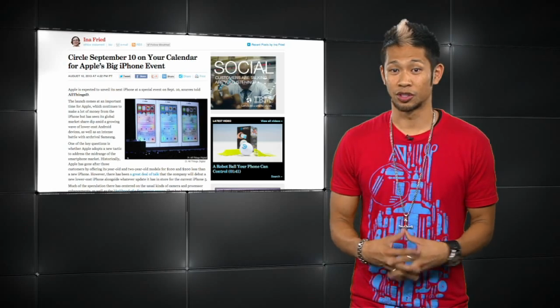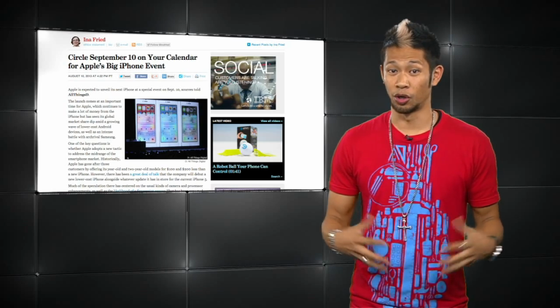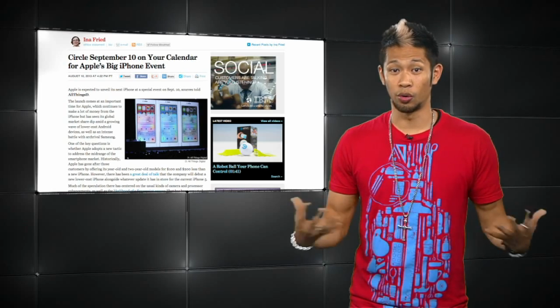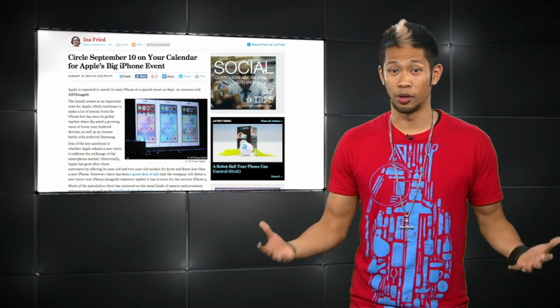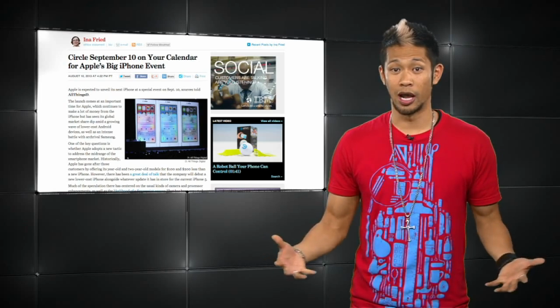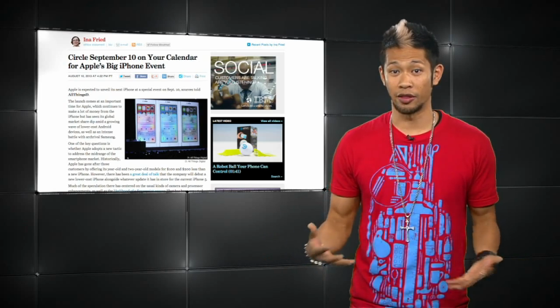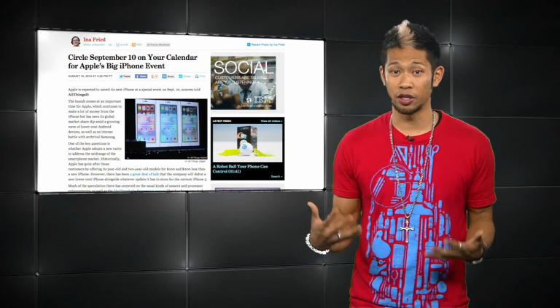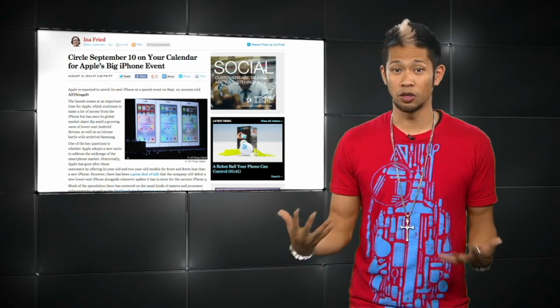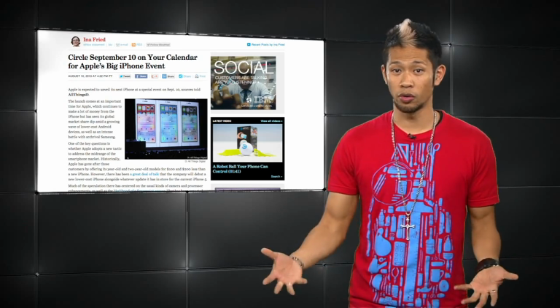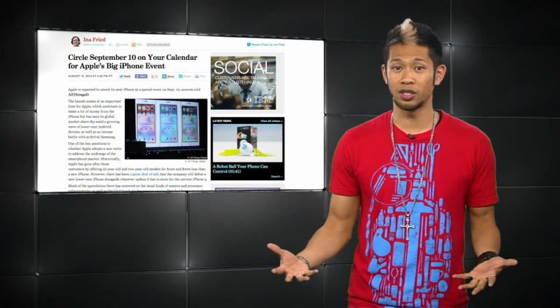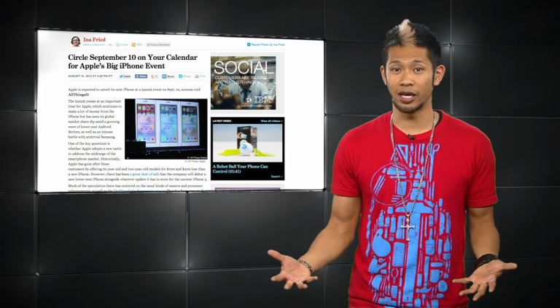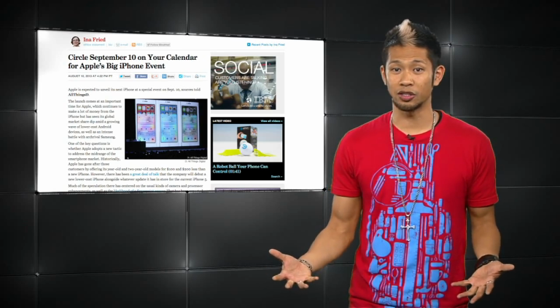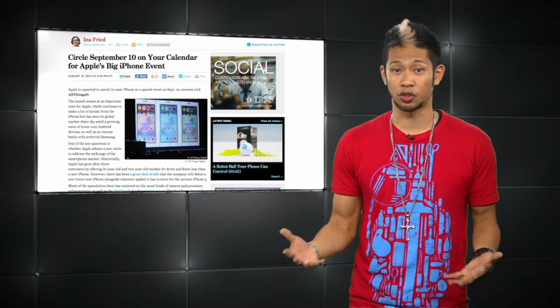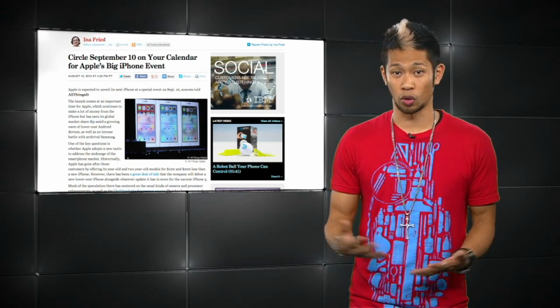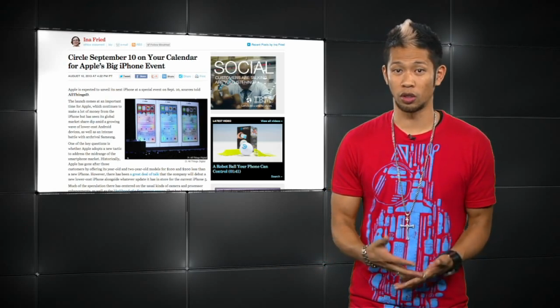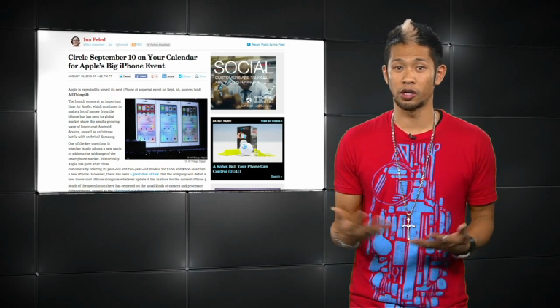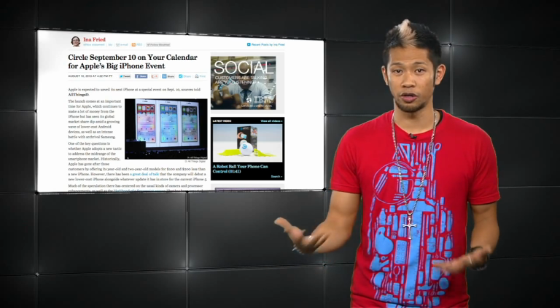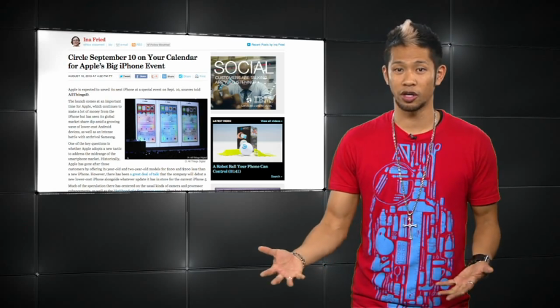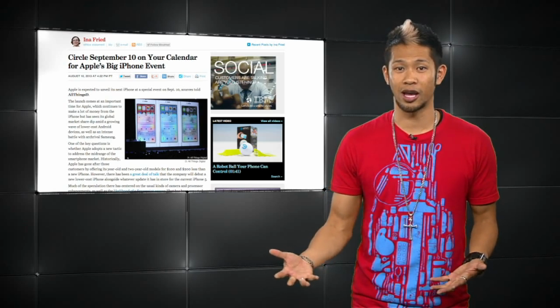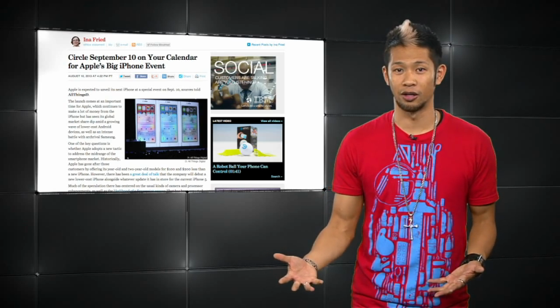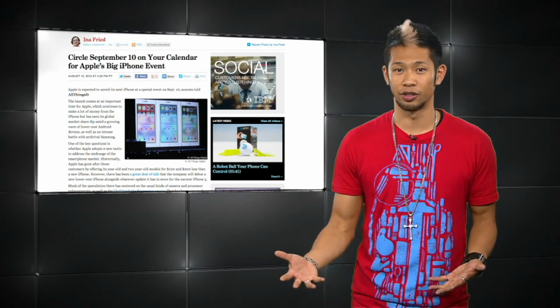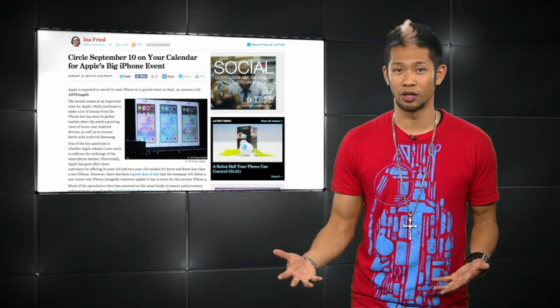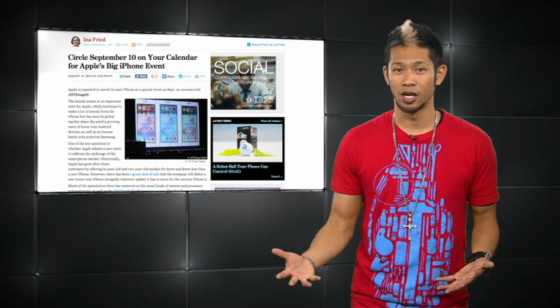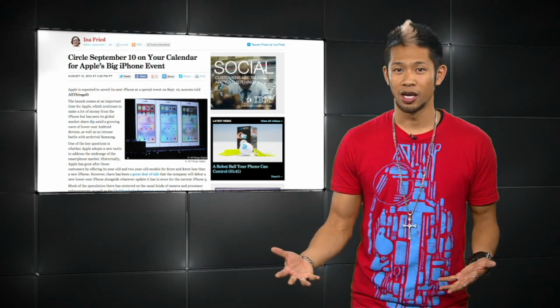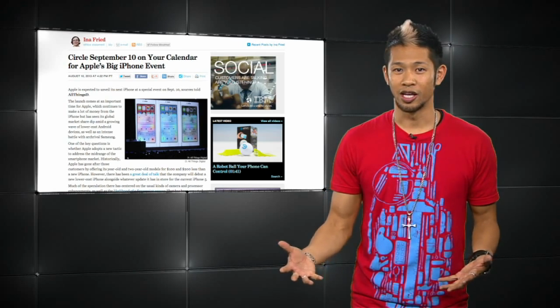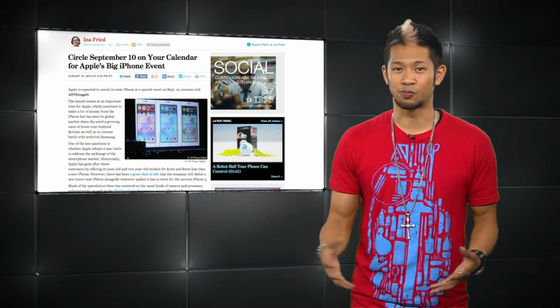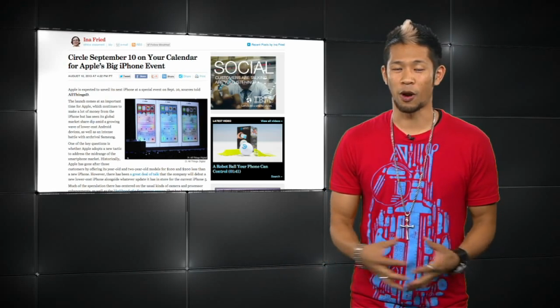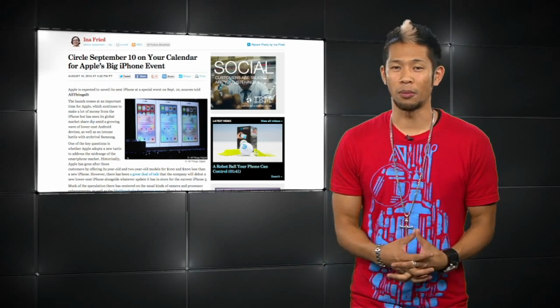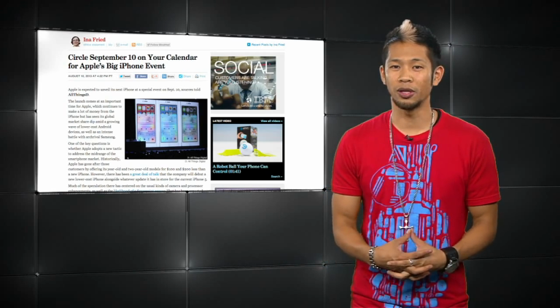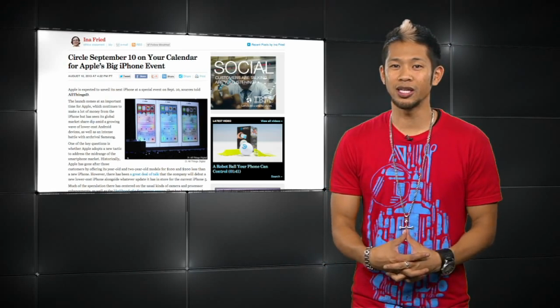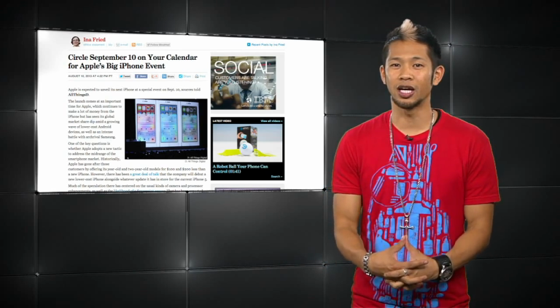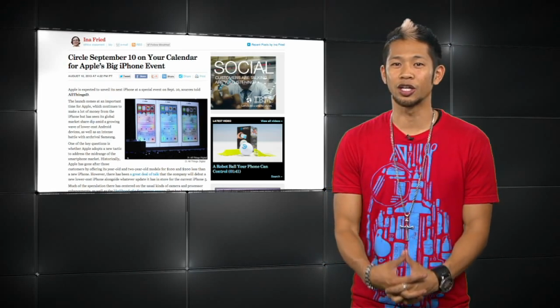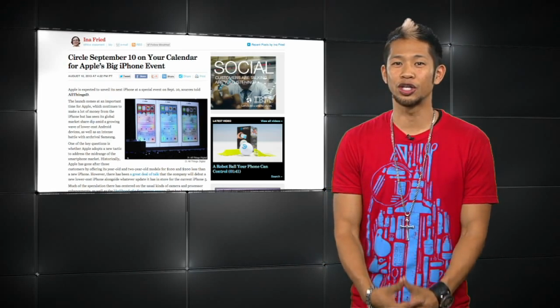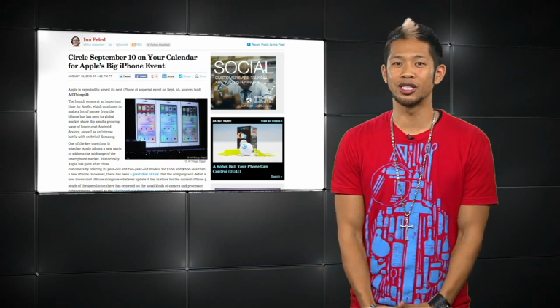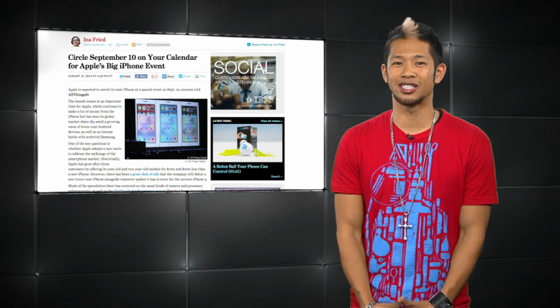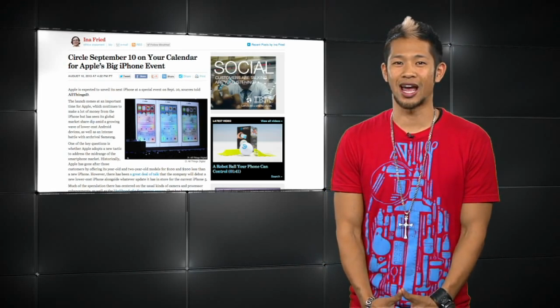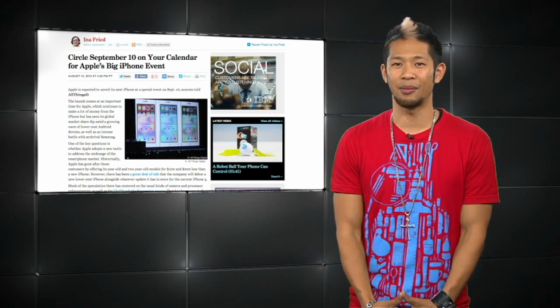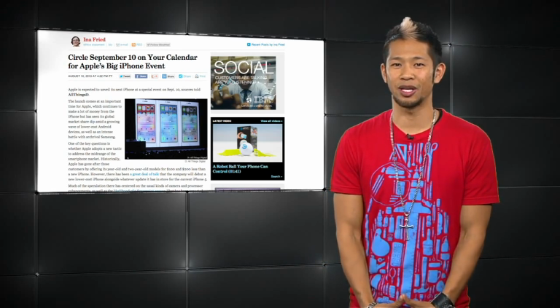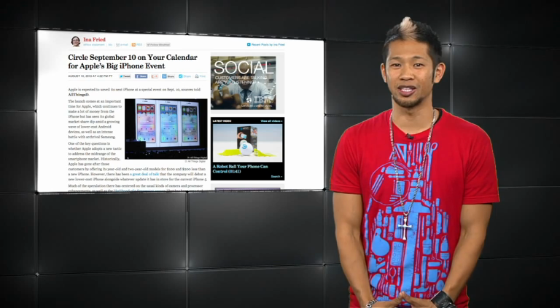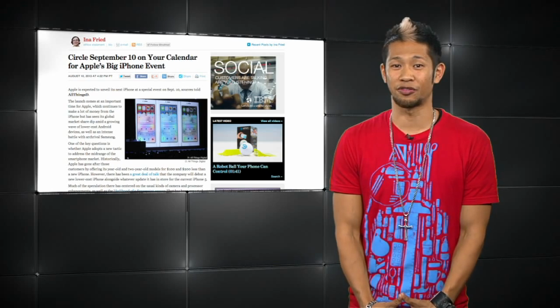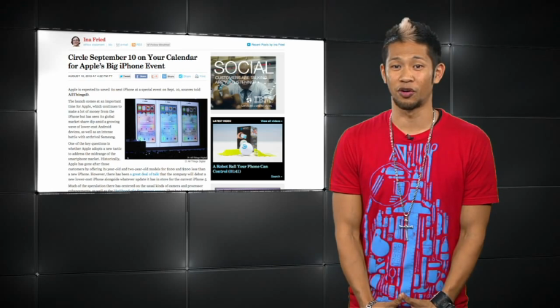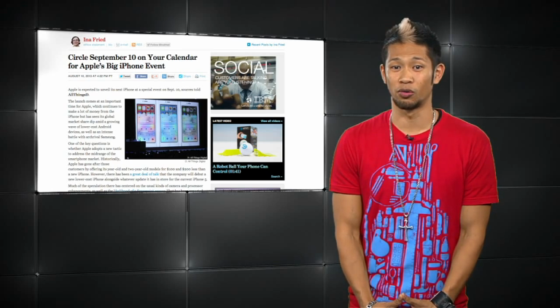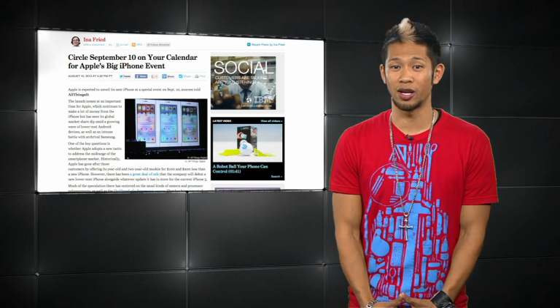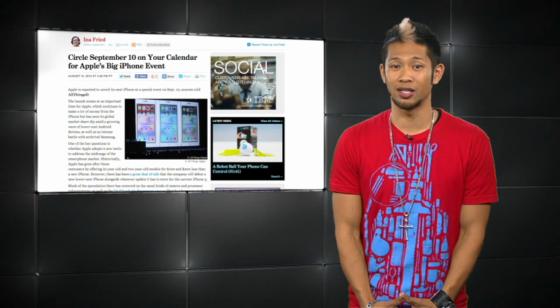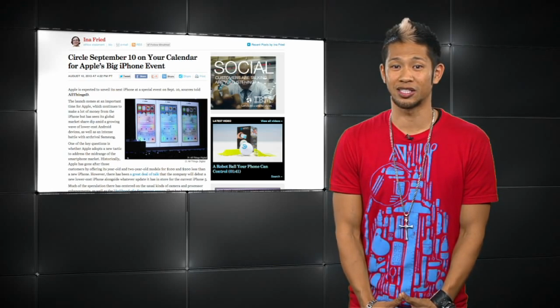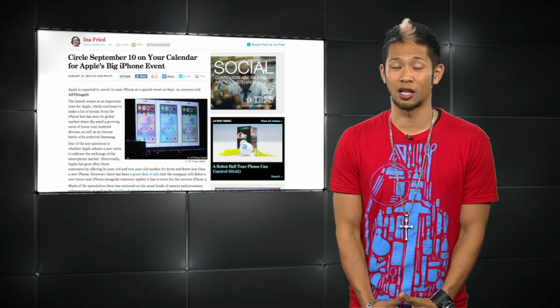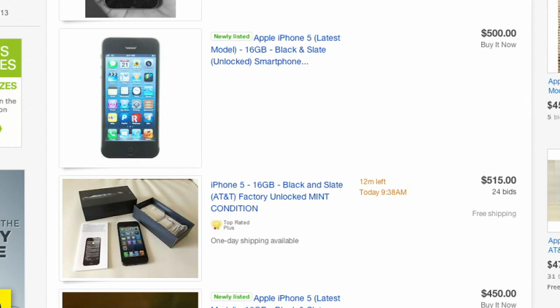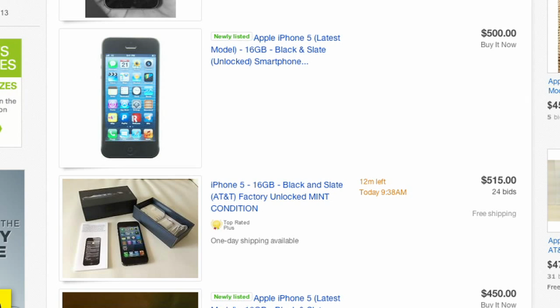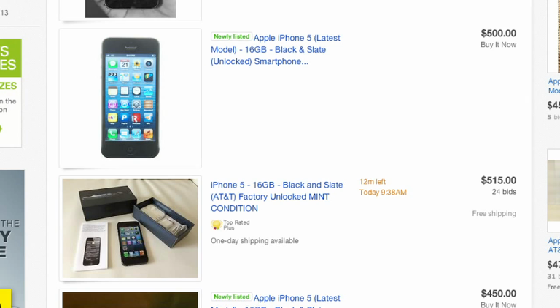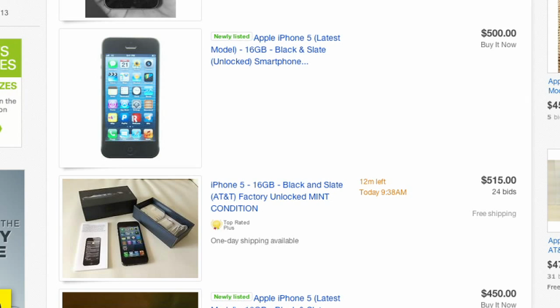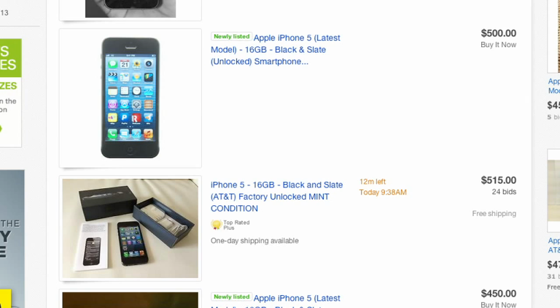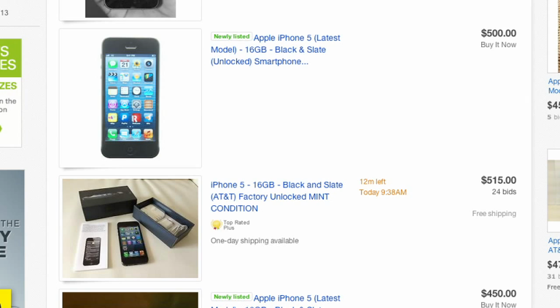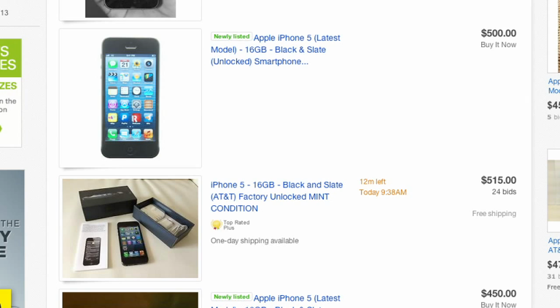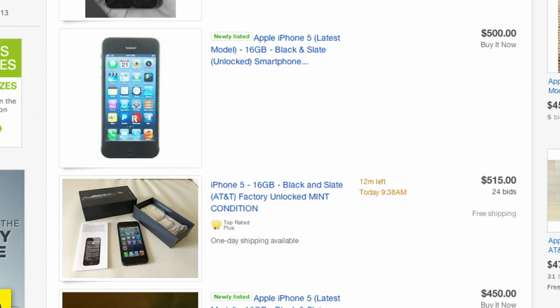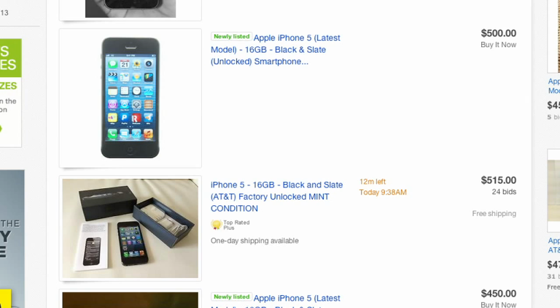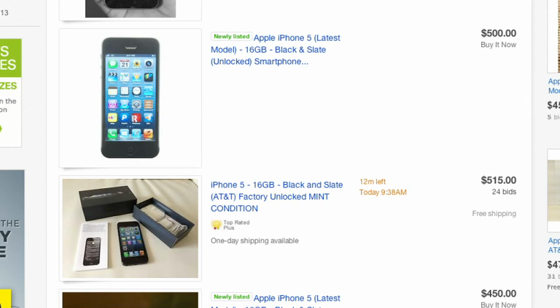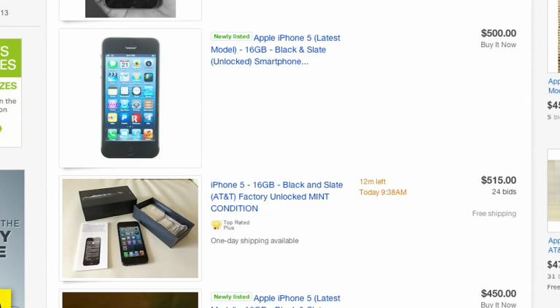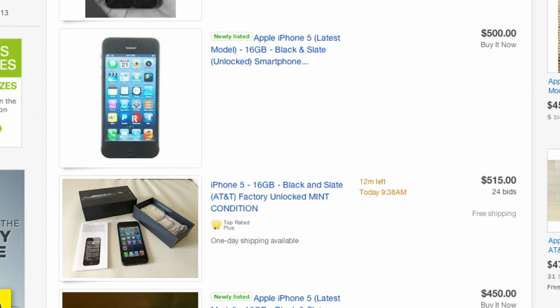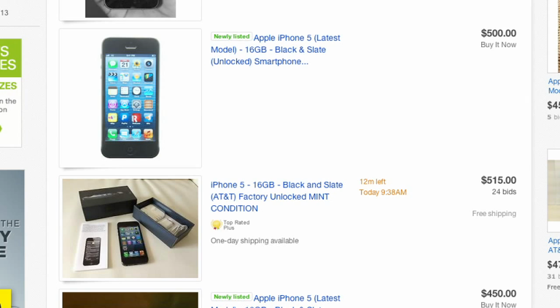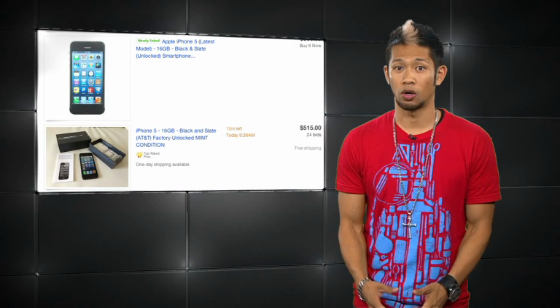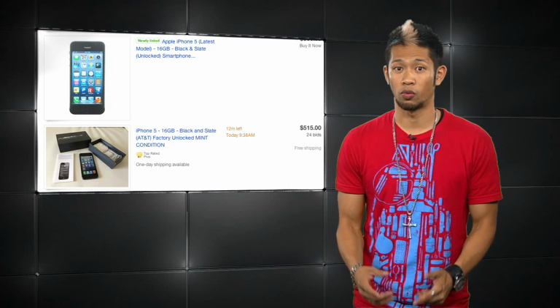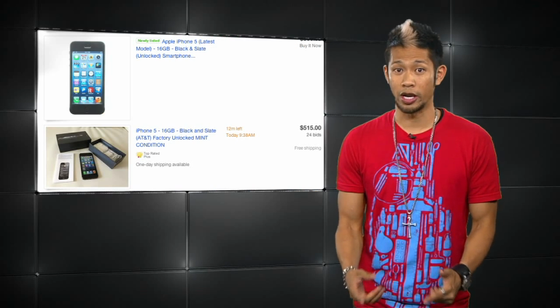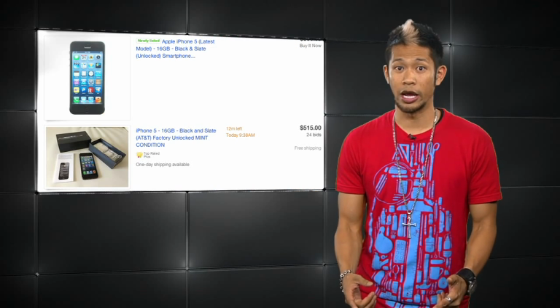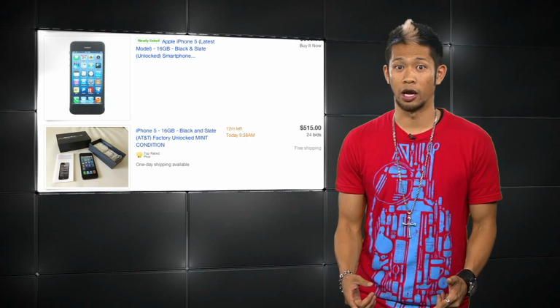Now that you know the date, circle it on your calendar. It's probably a good time to get your phone ready to sell on eBay — like right now.